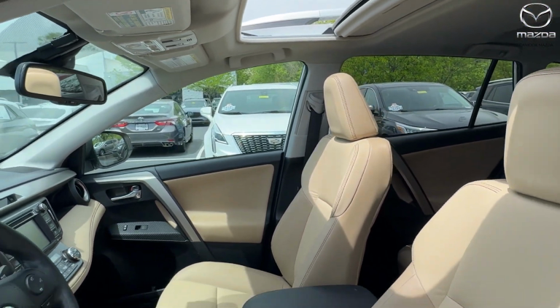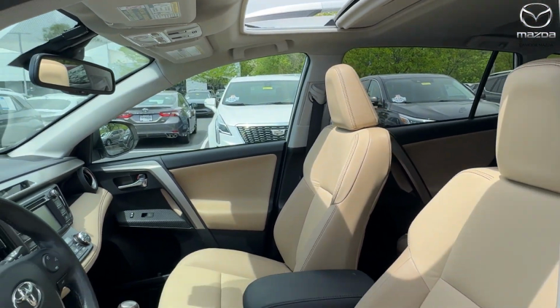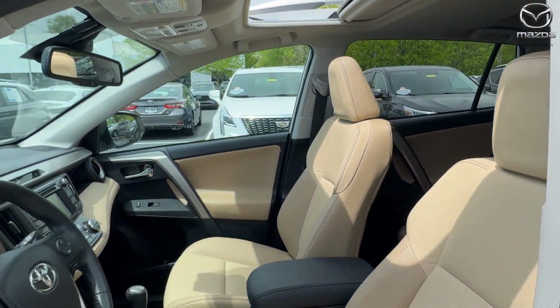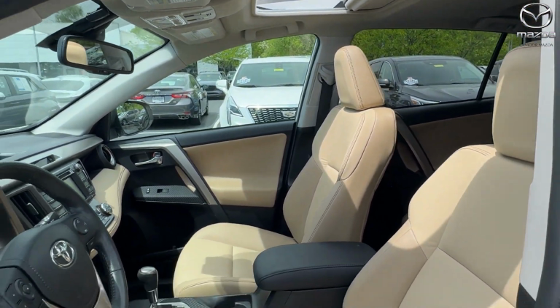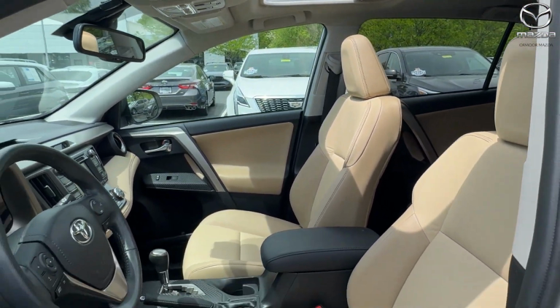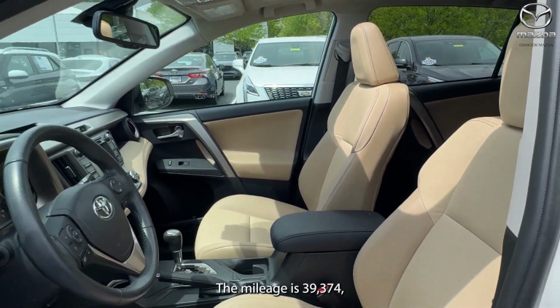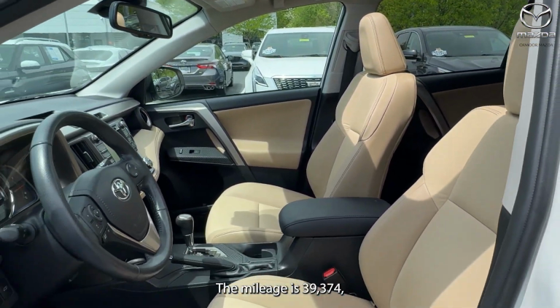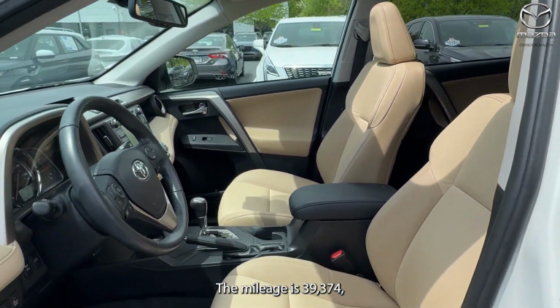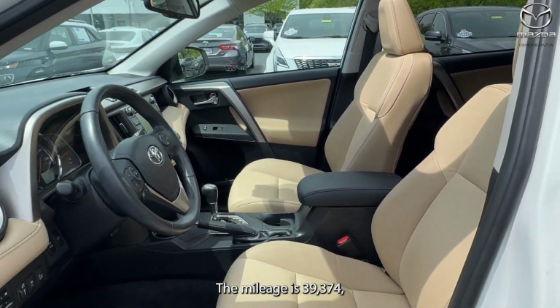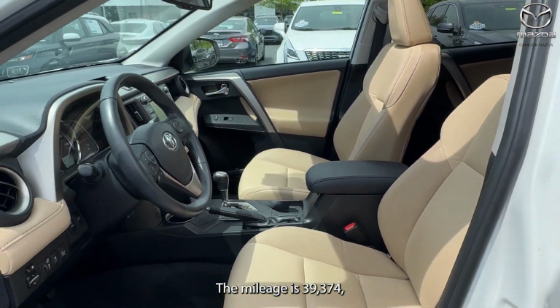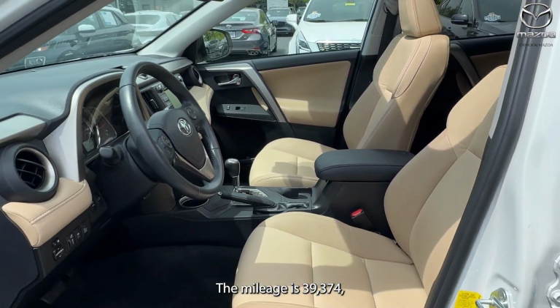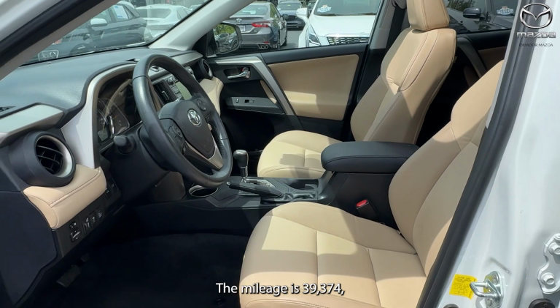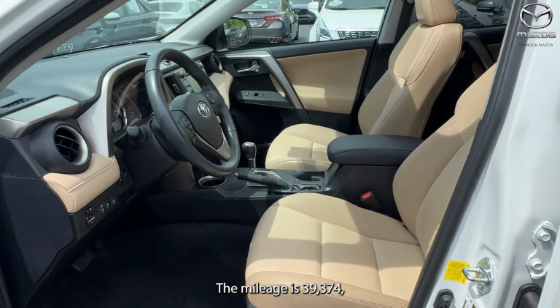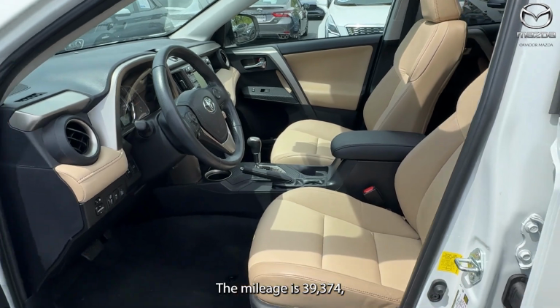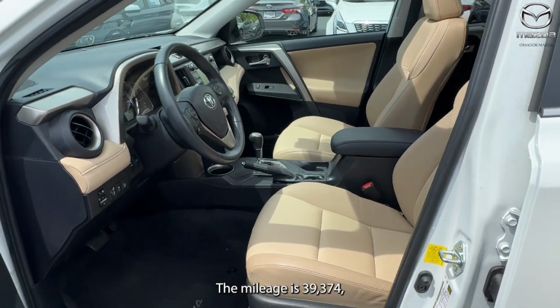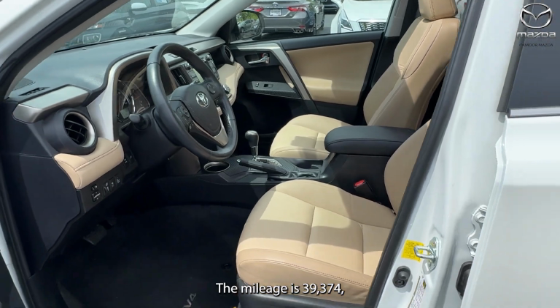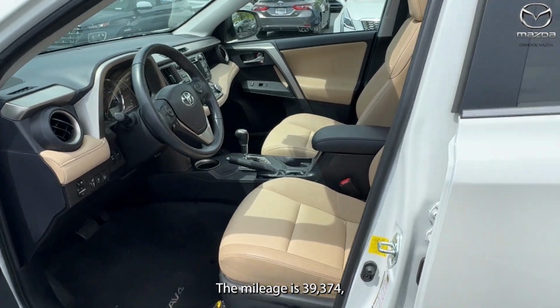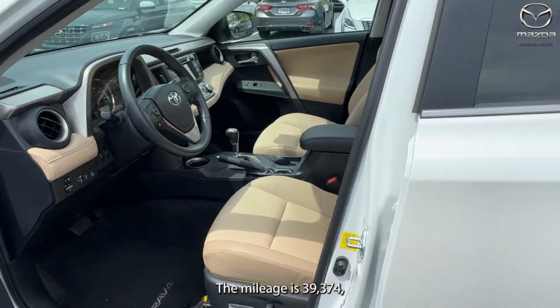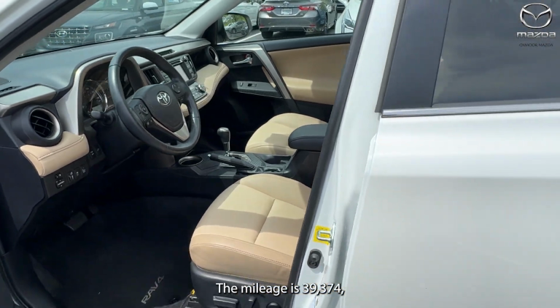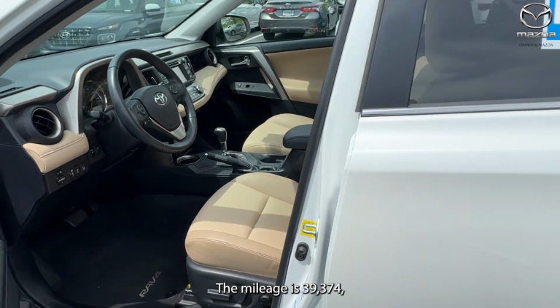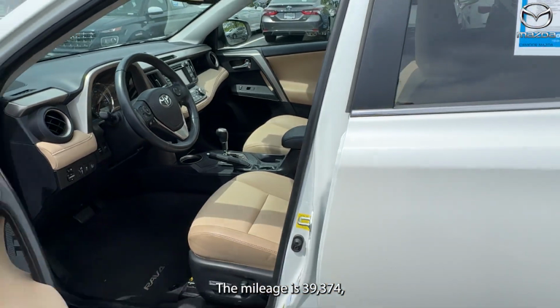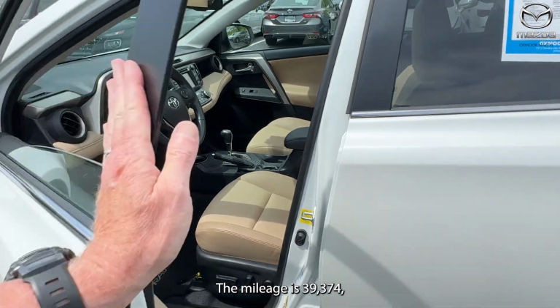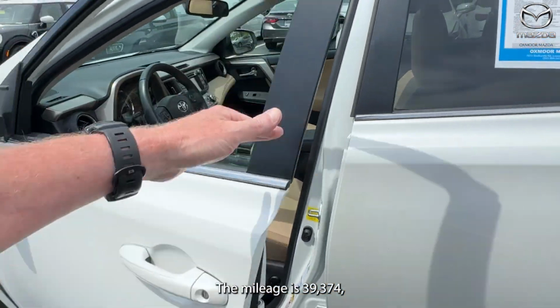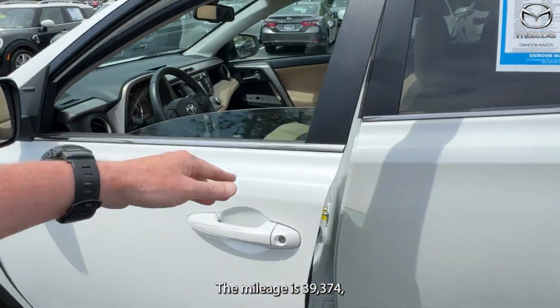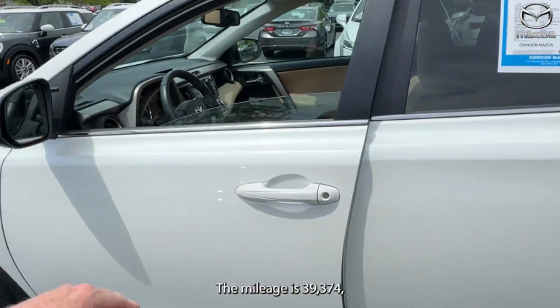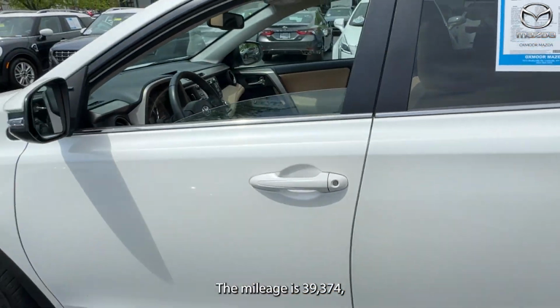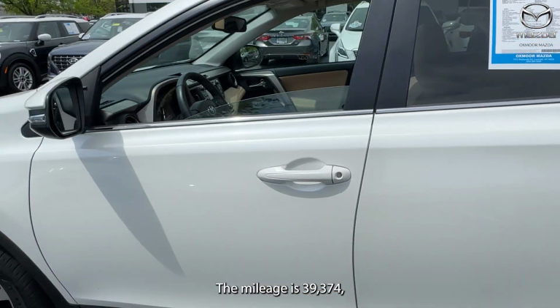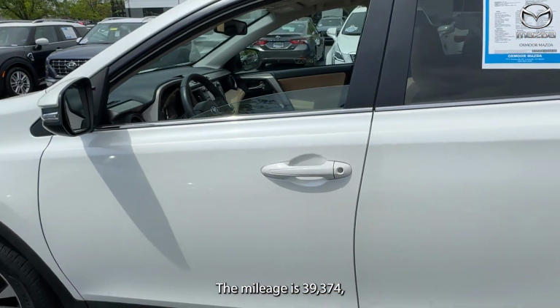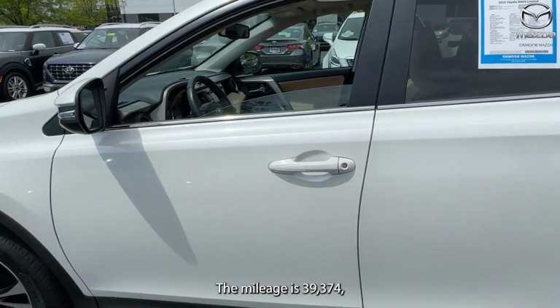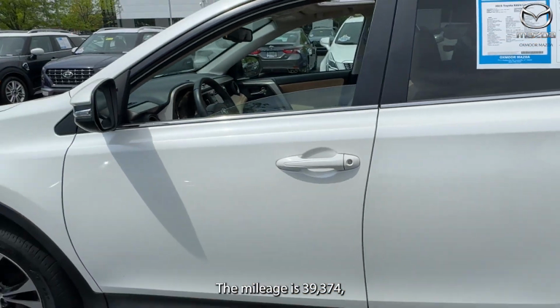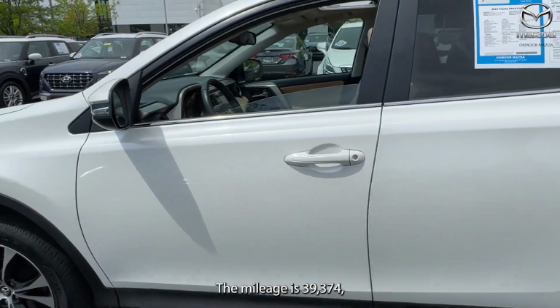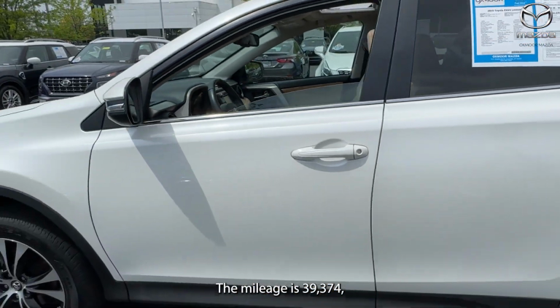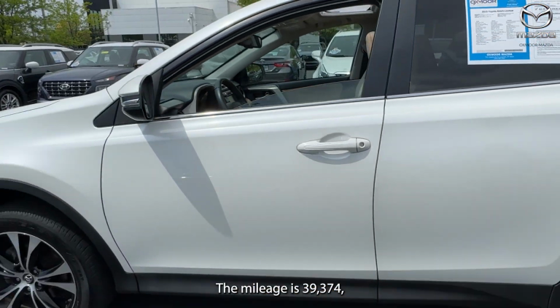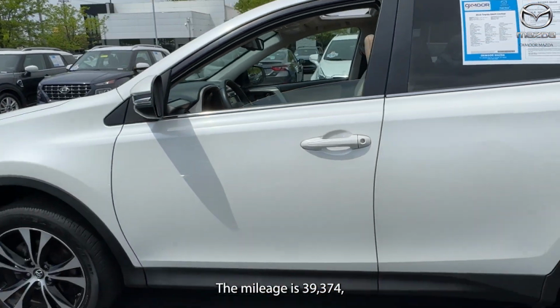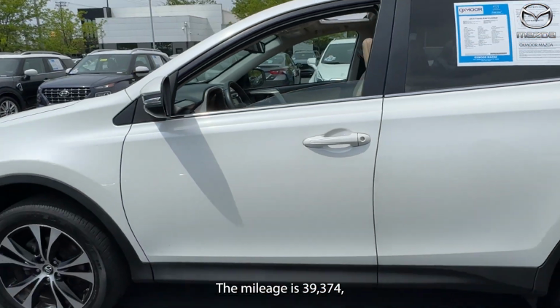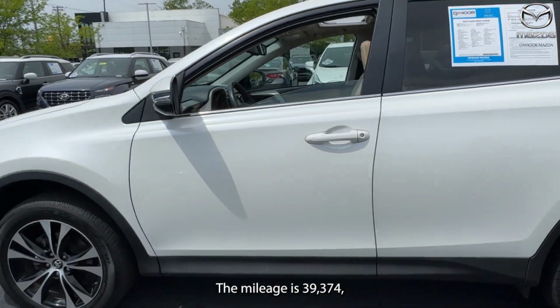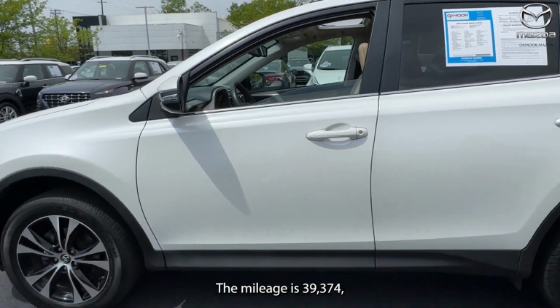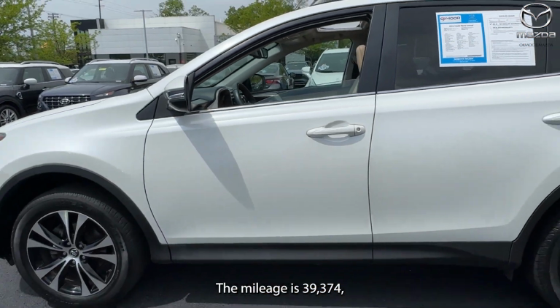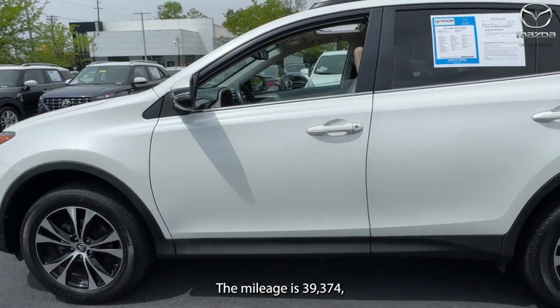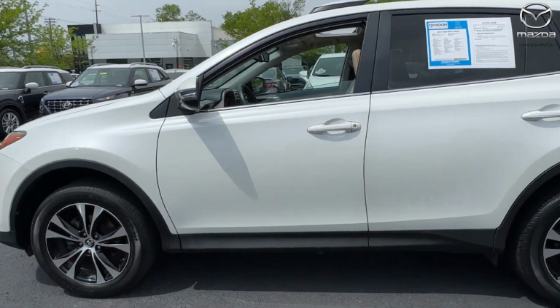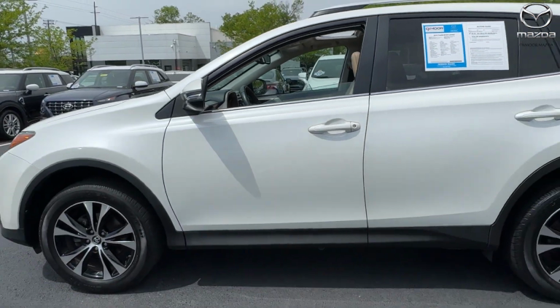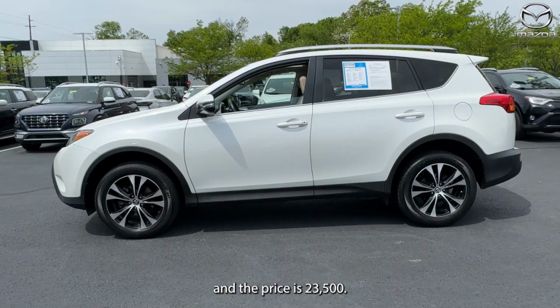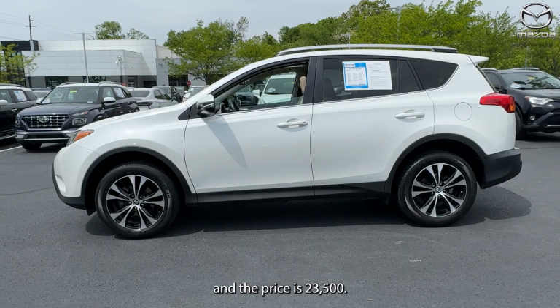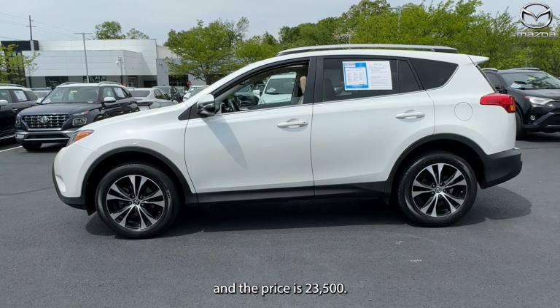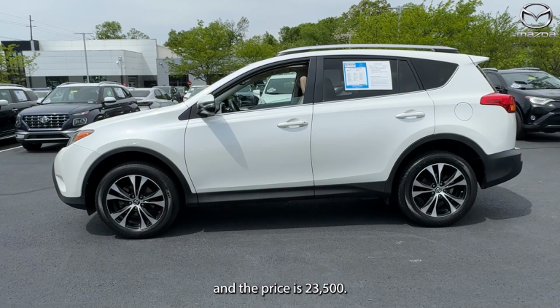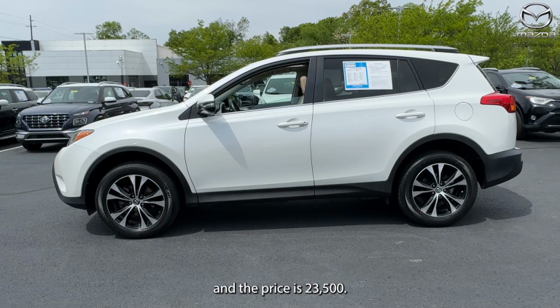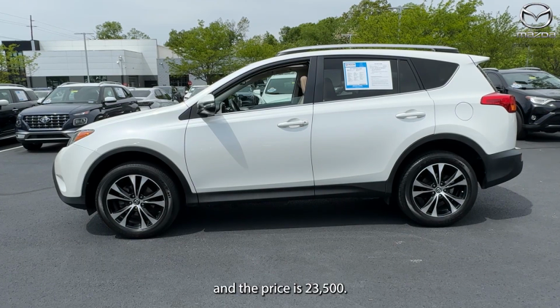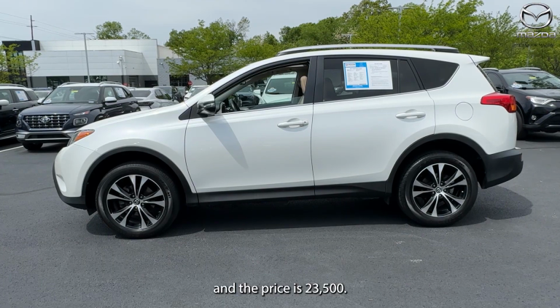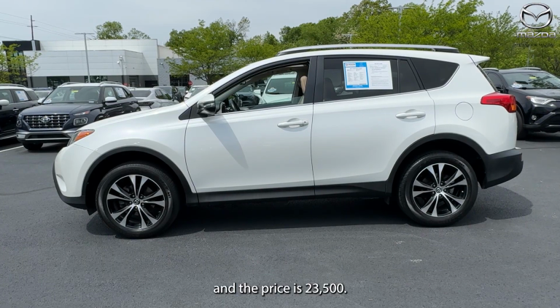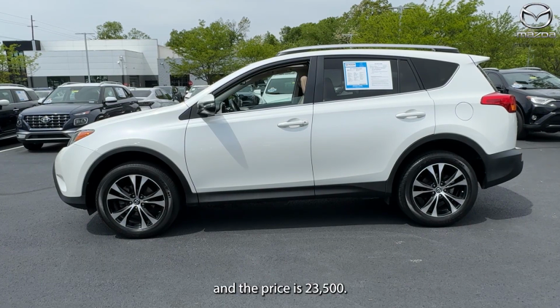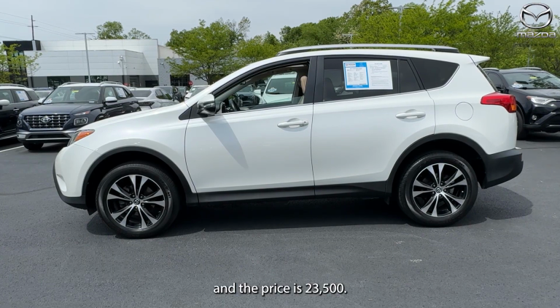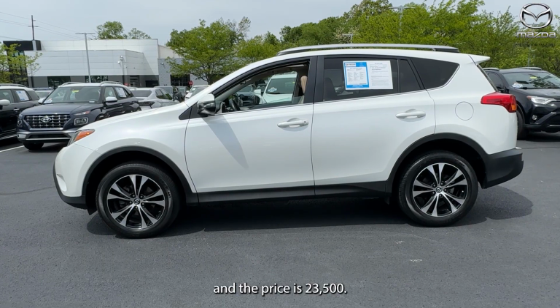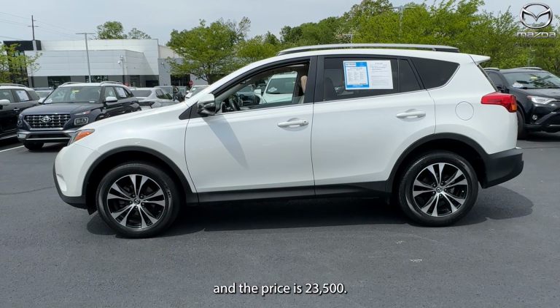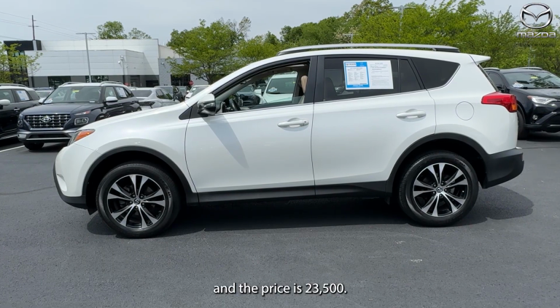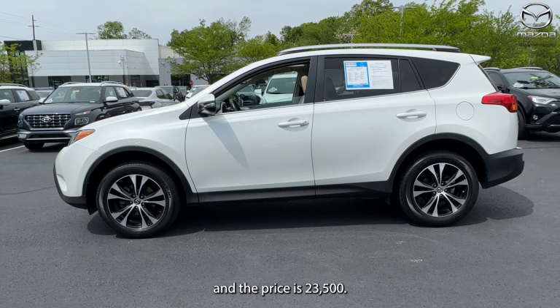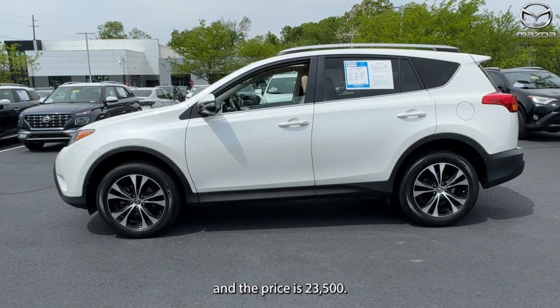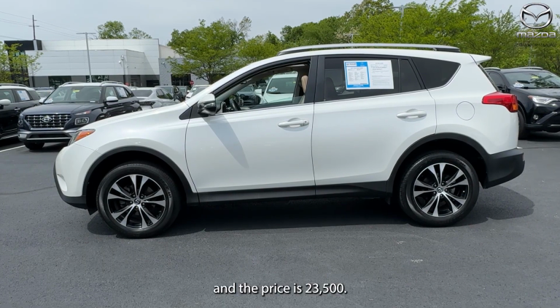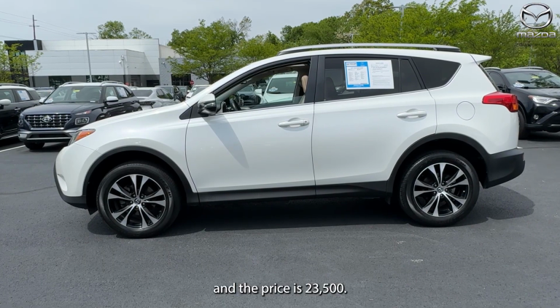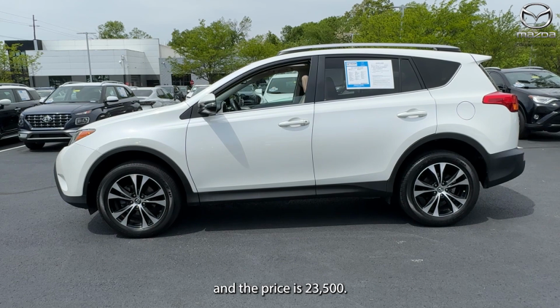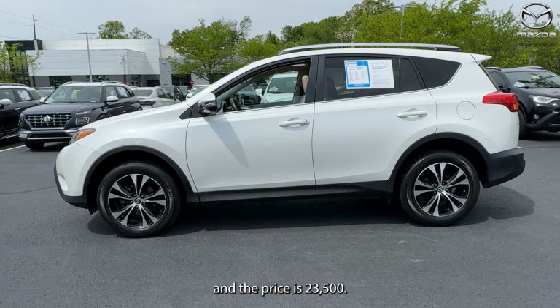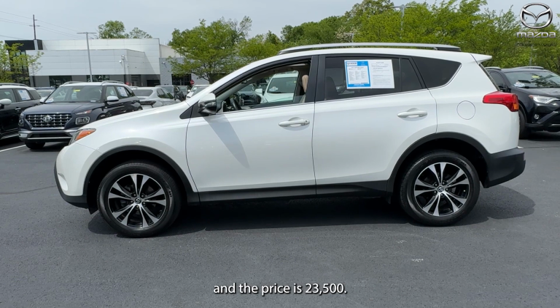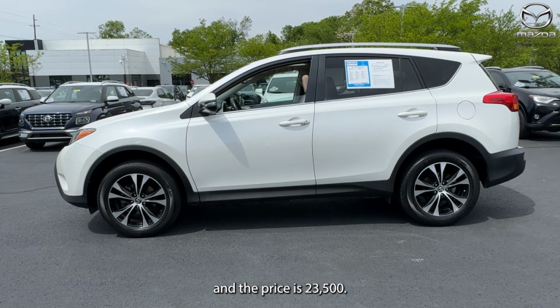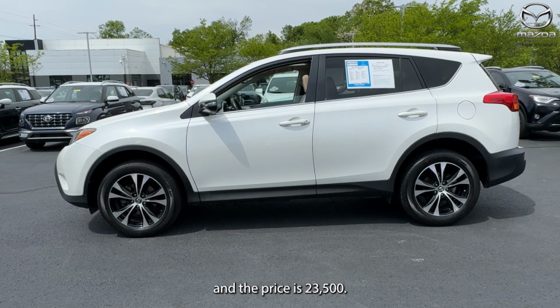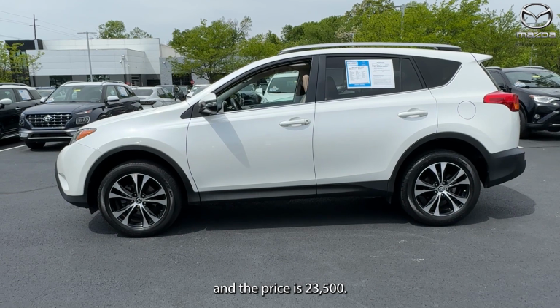The mileage is 39,374 miles and the price is $23,500.